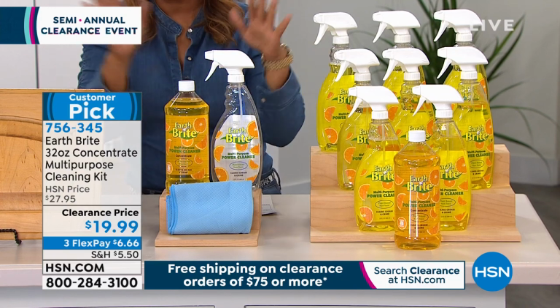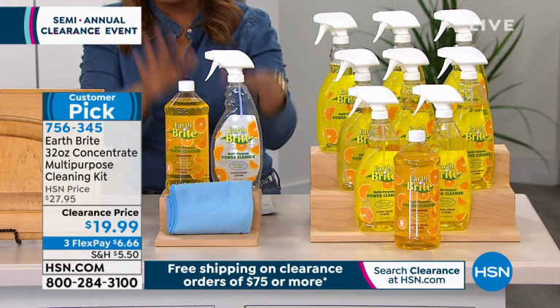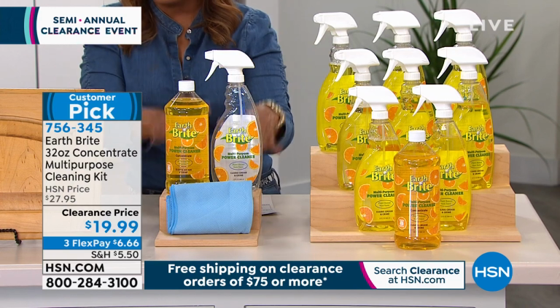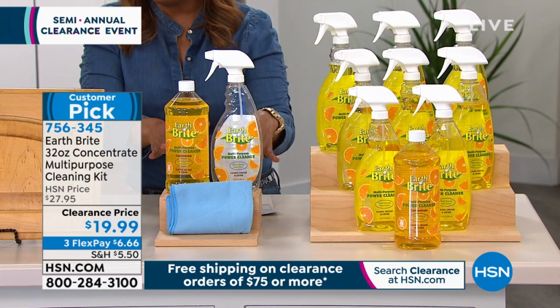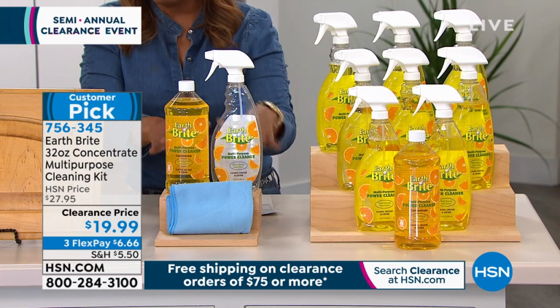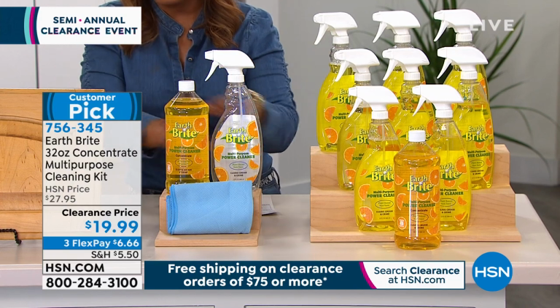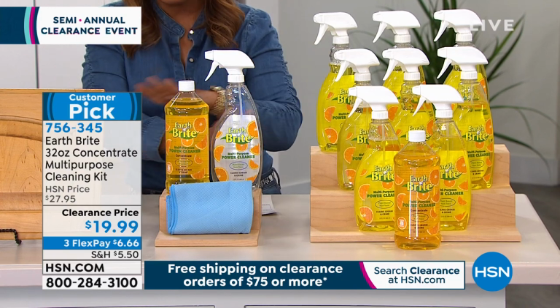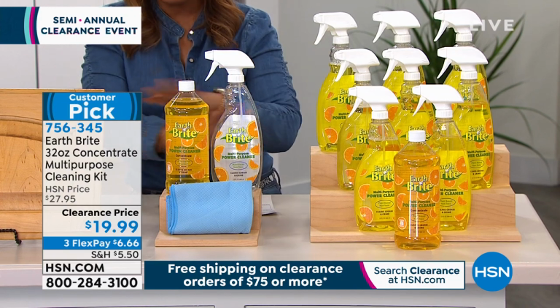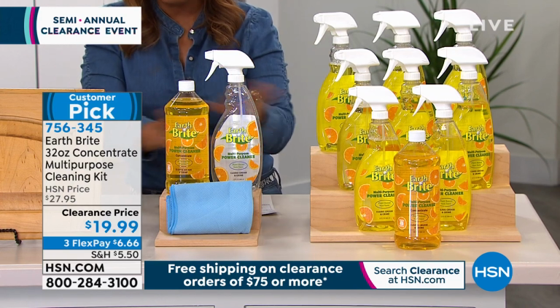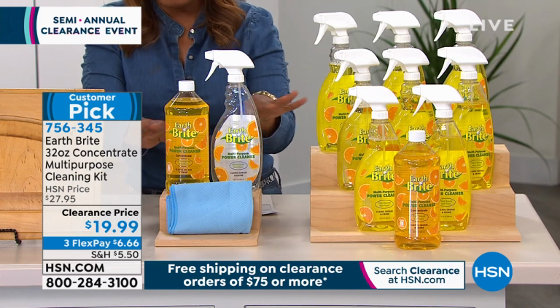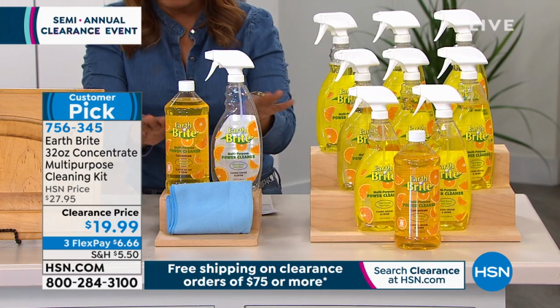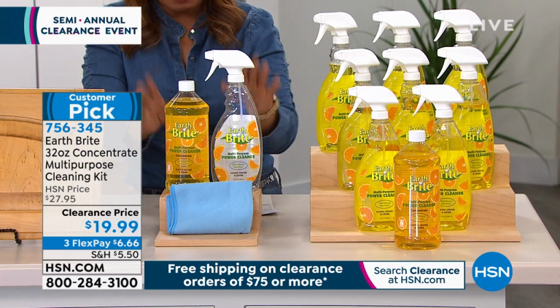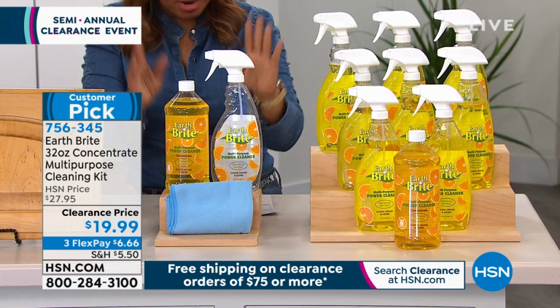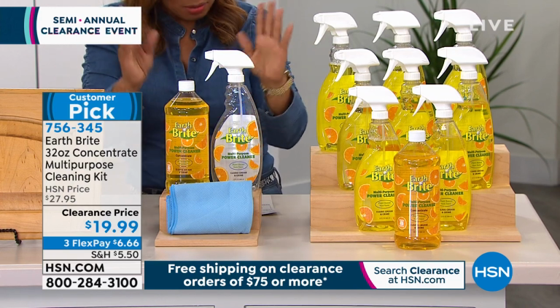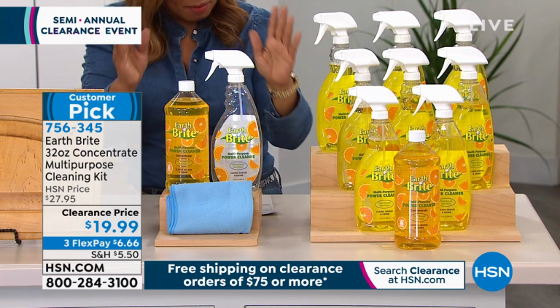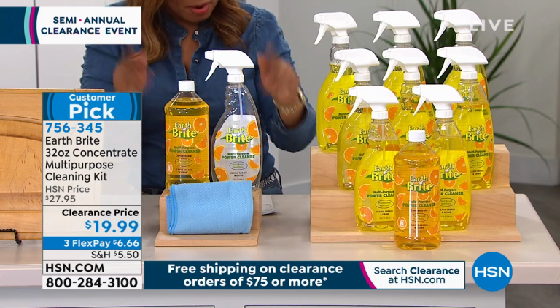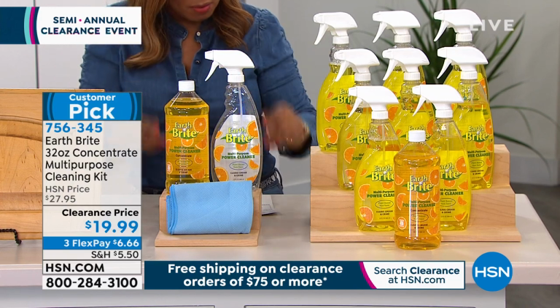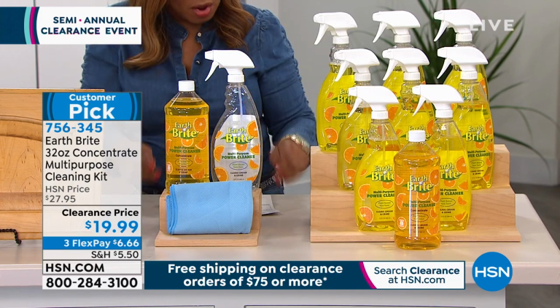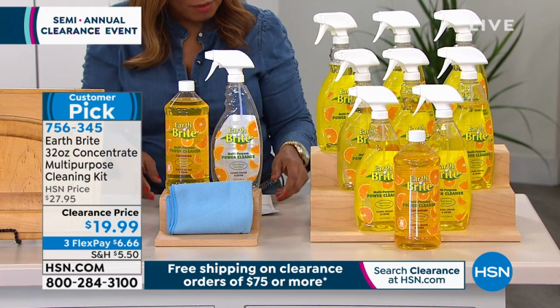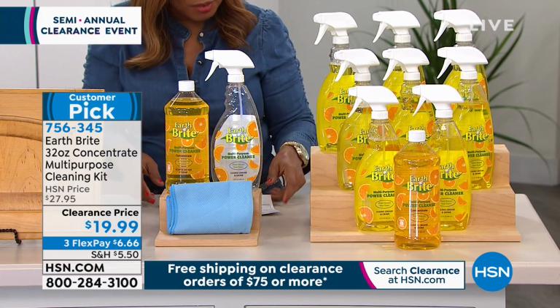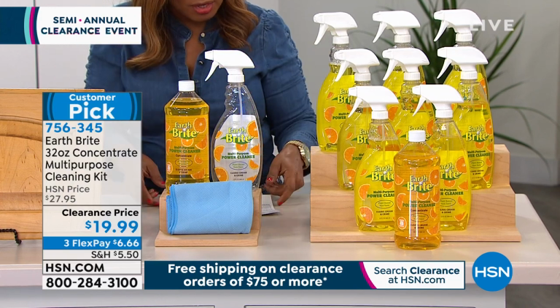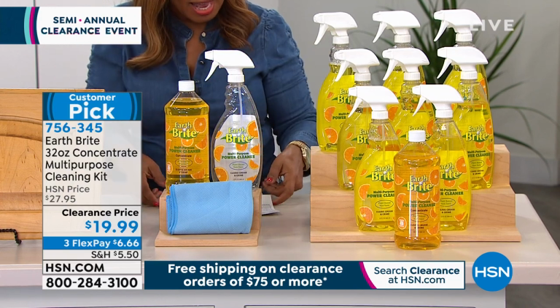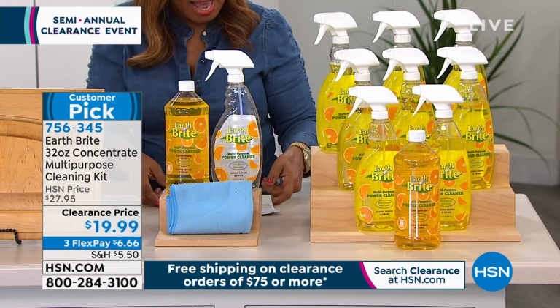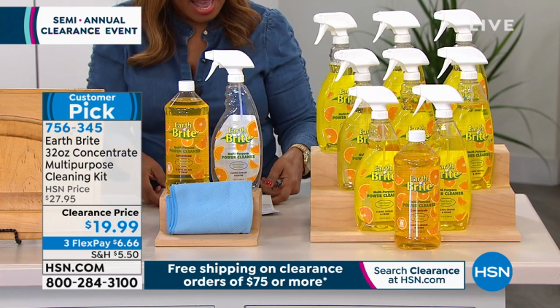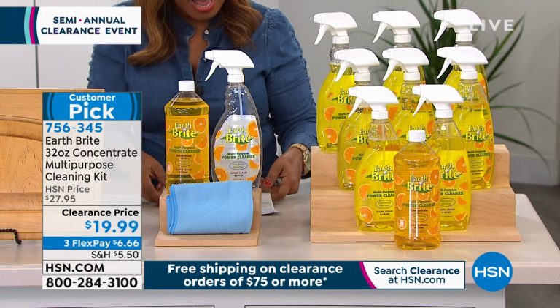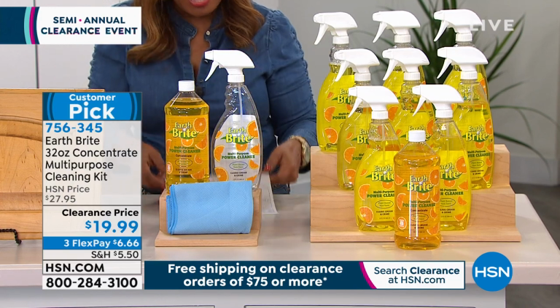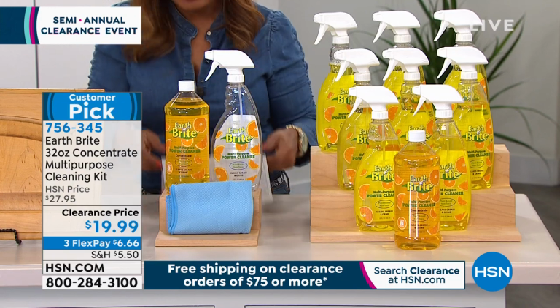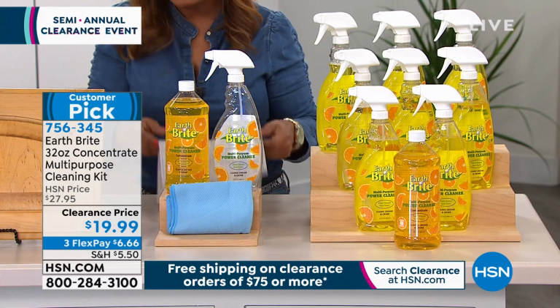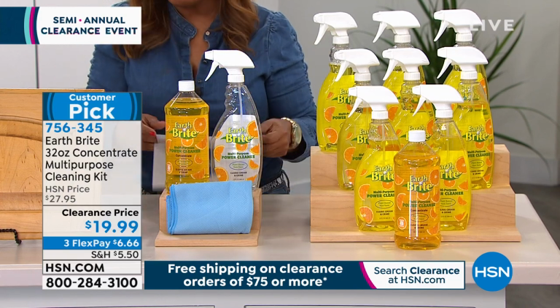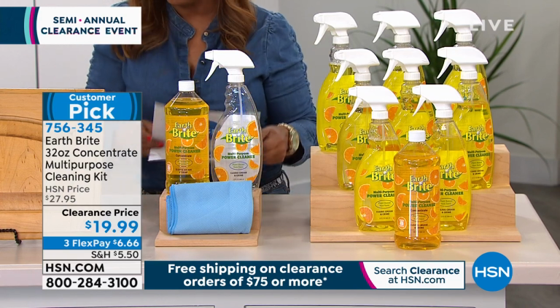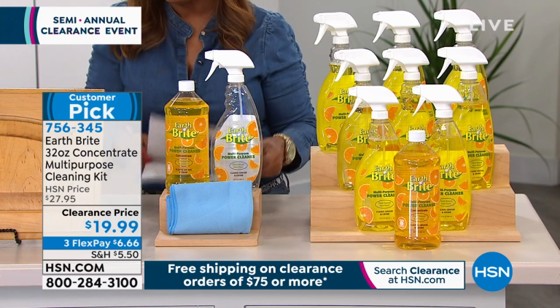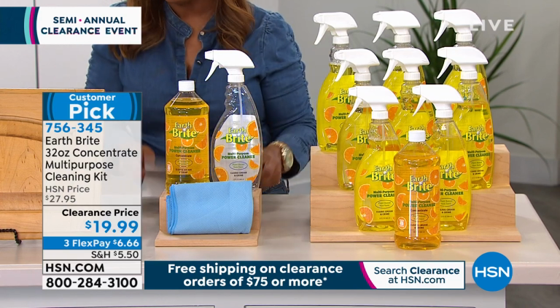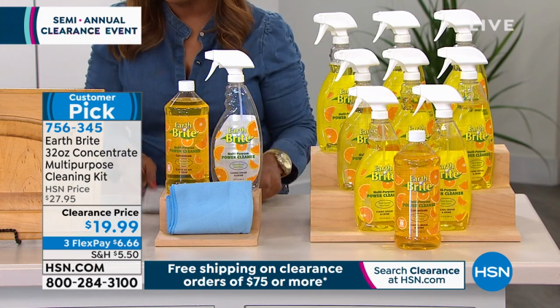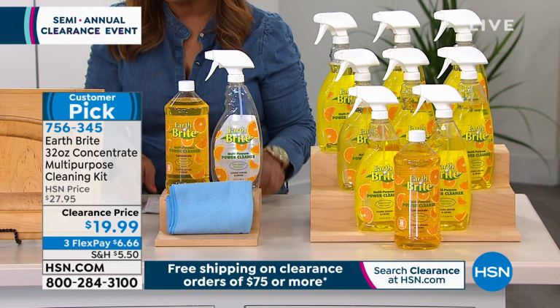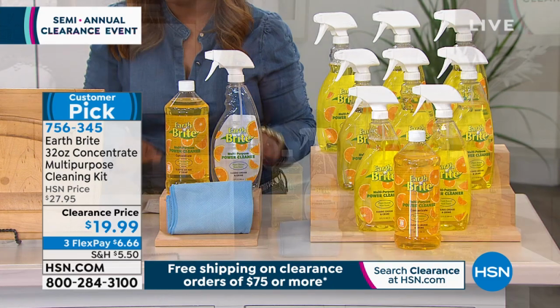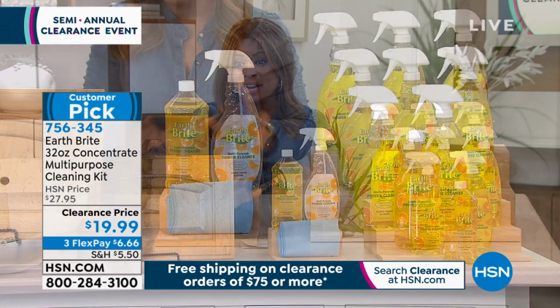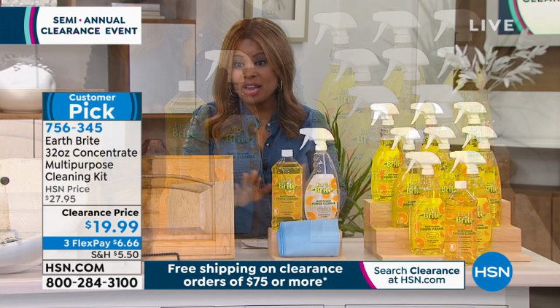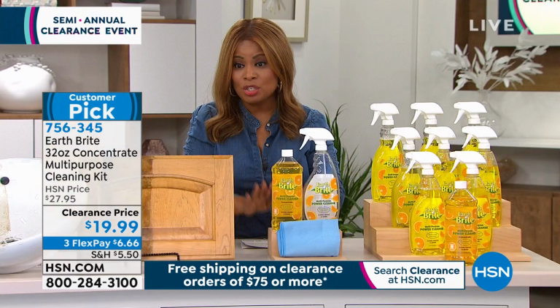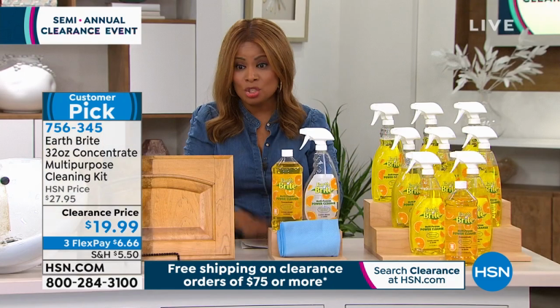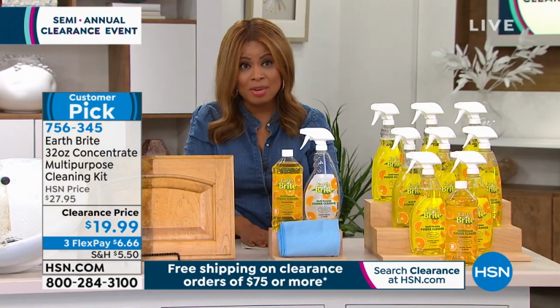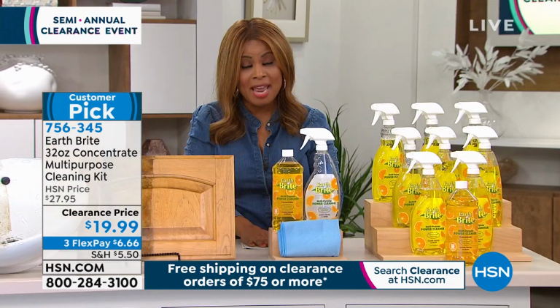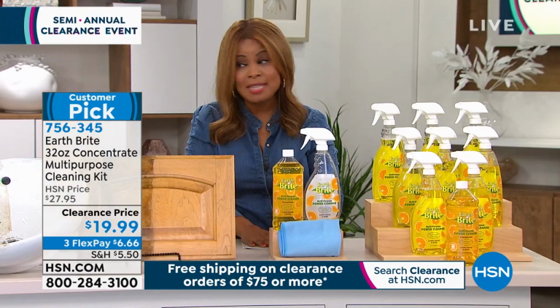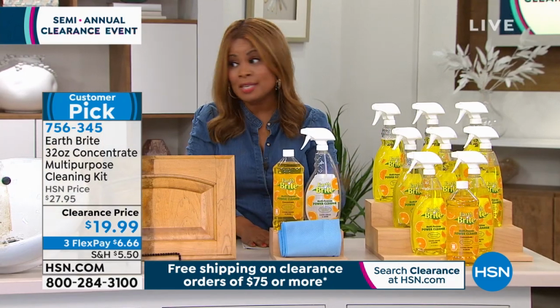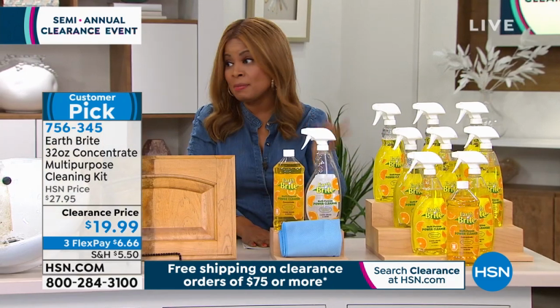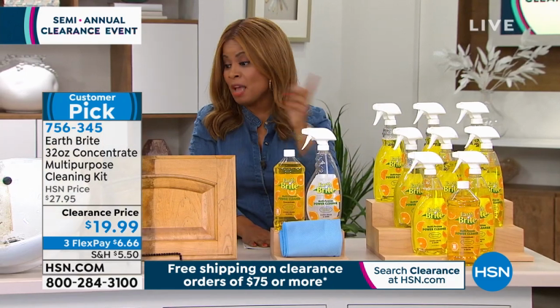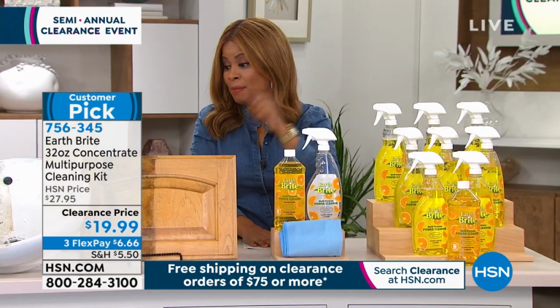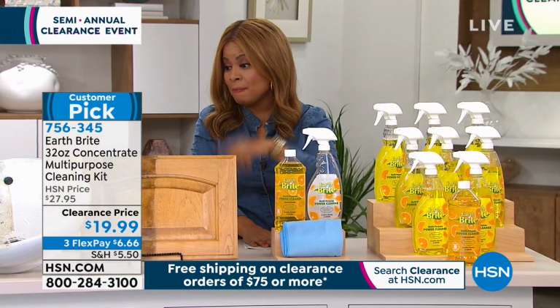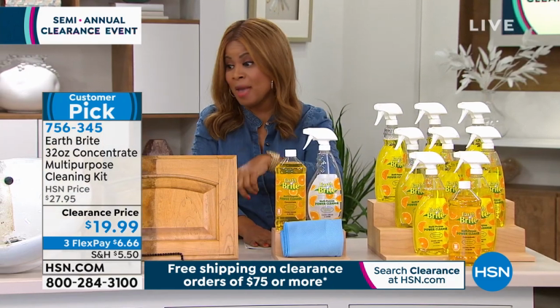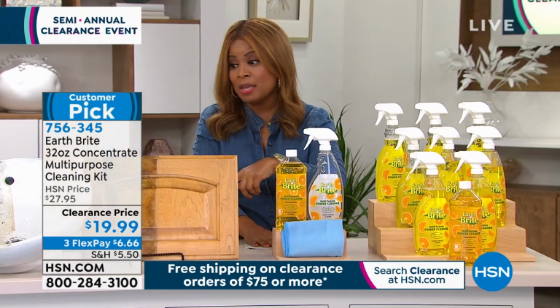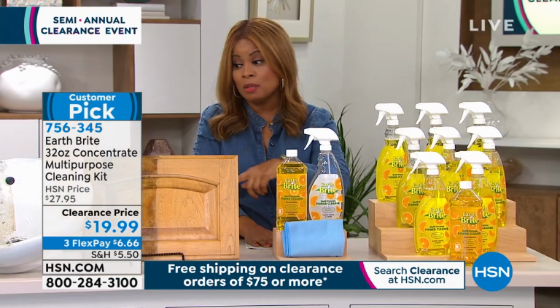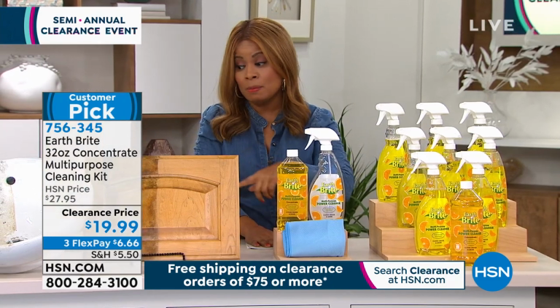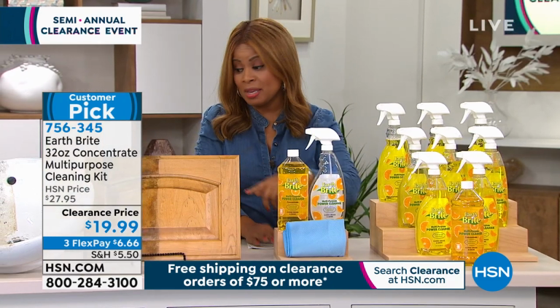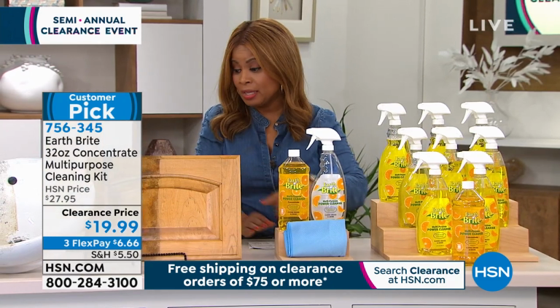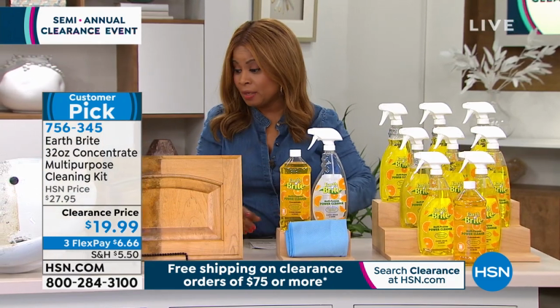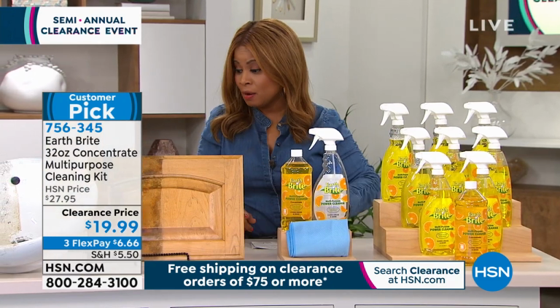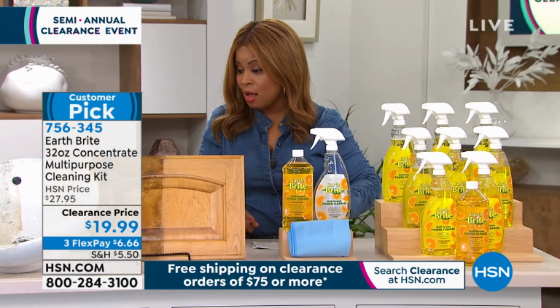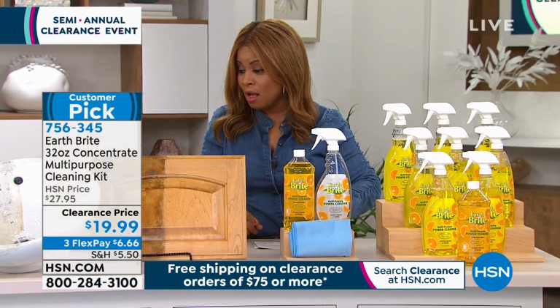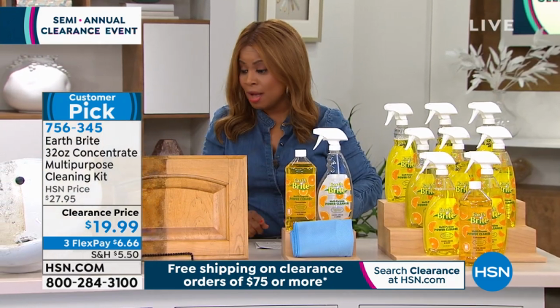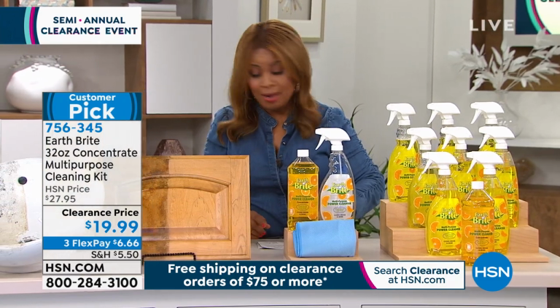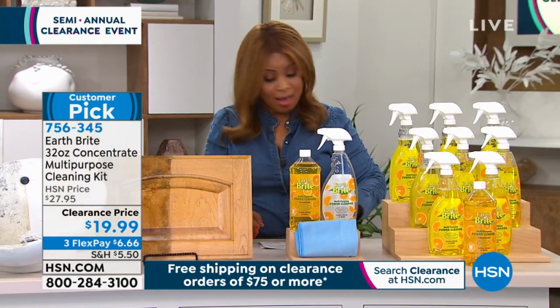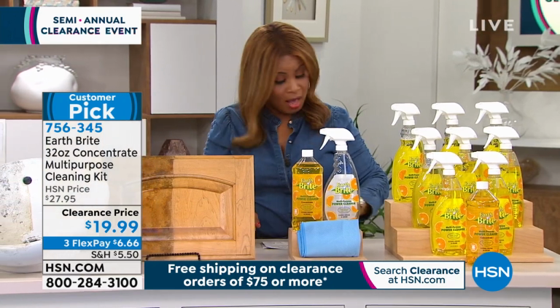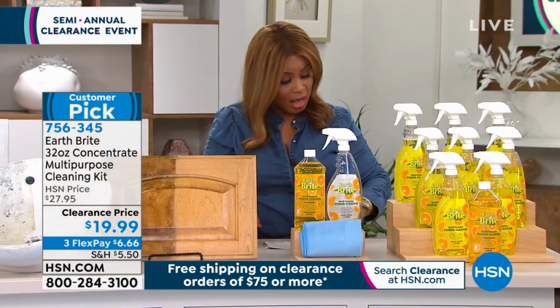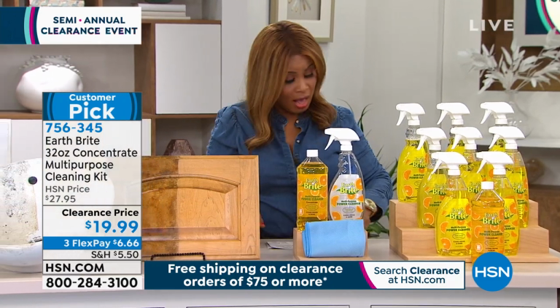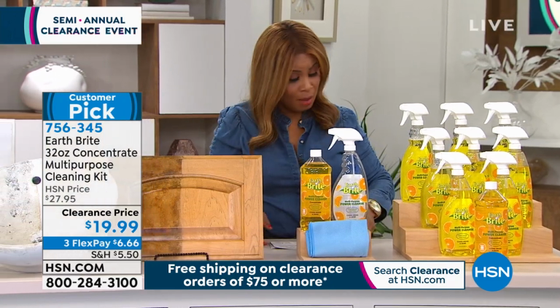If you'd like to buy it — lowest price we've ever offered. And Kate is going to be coming back a little bit later on.